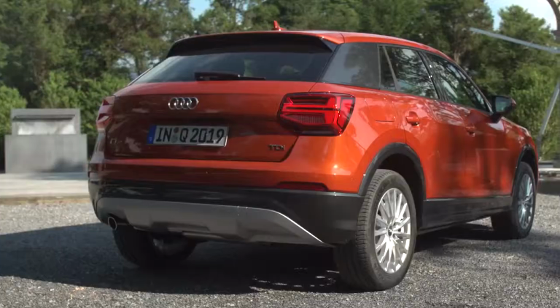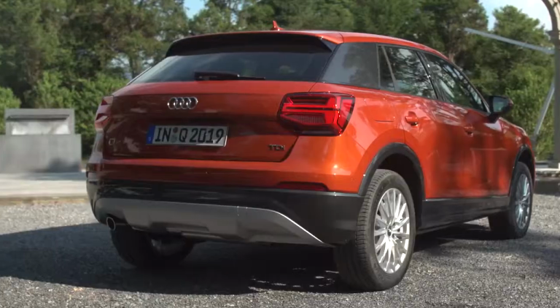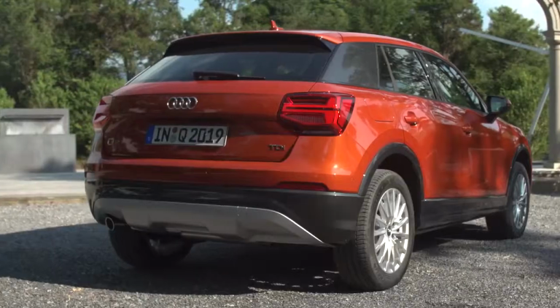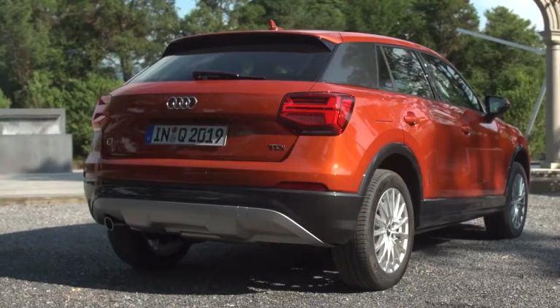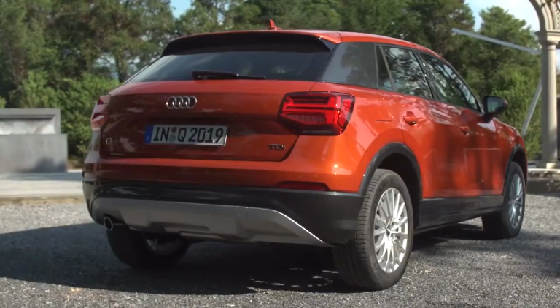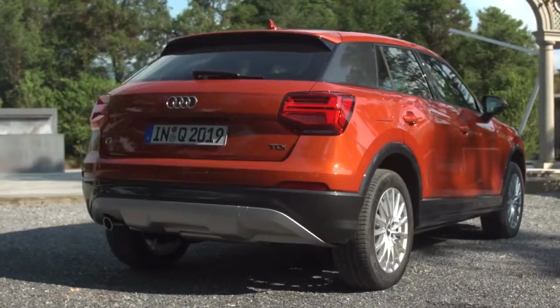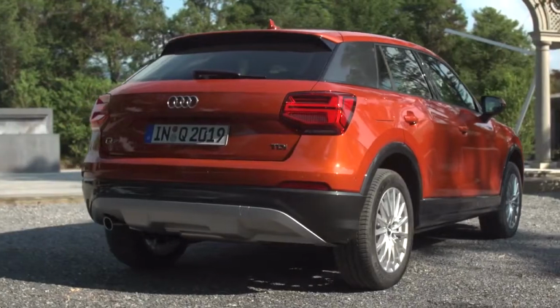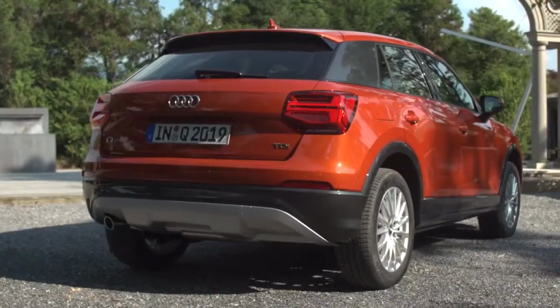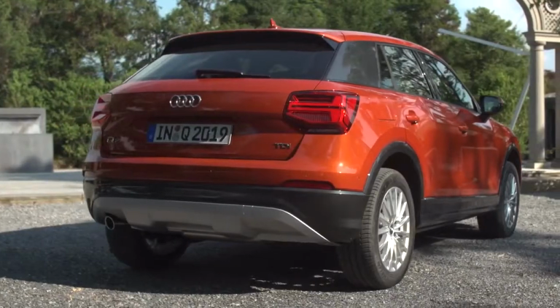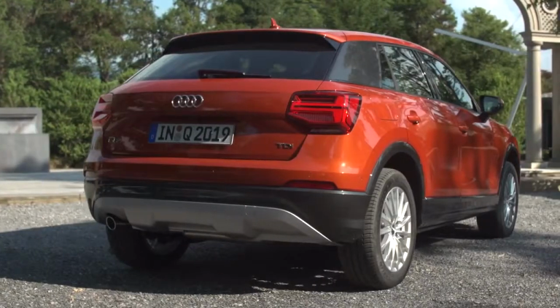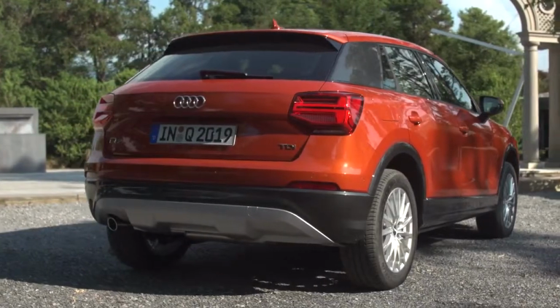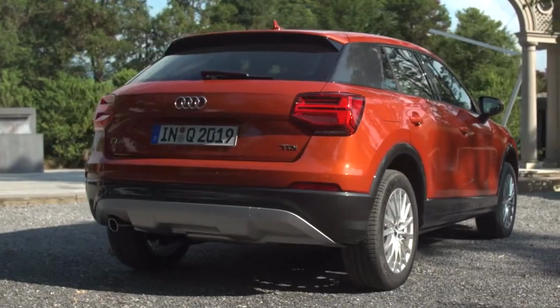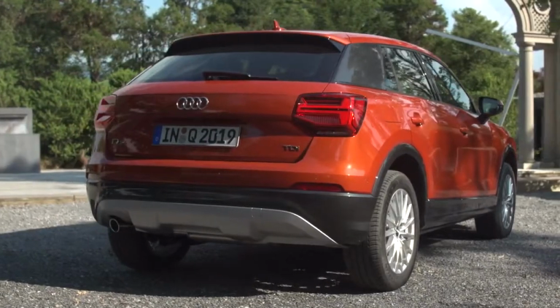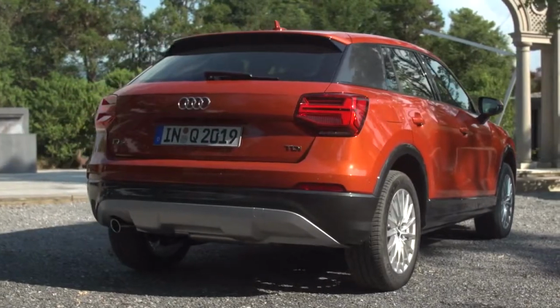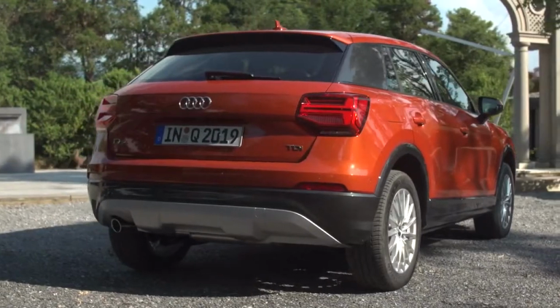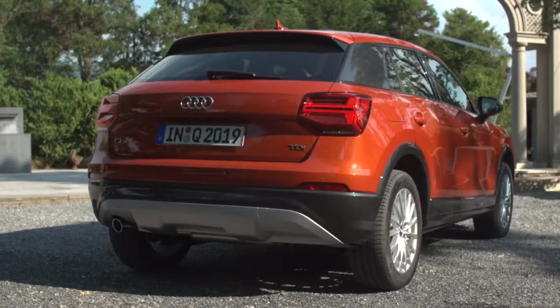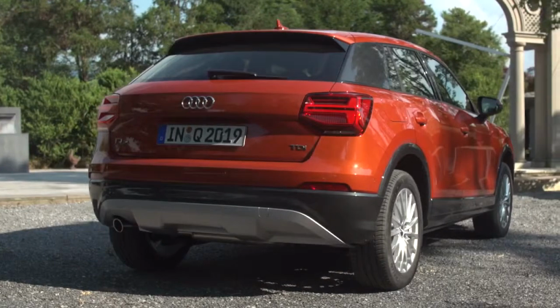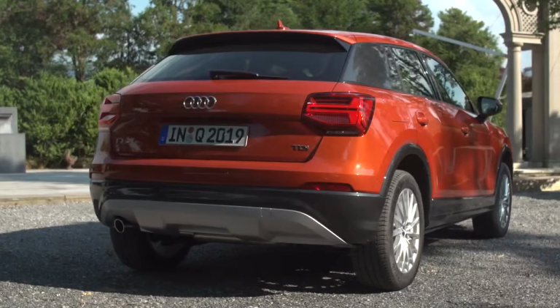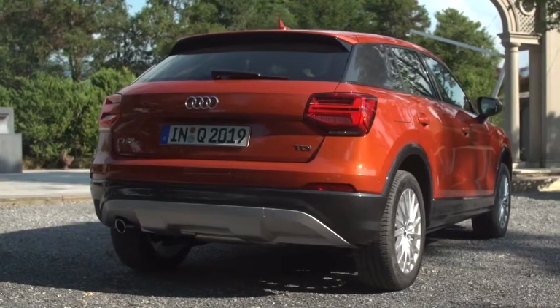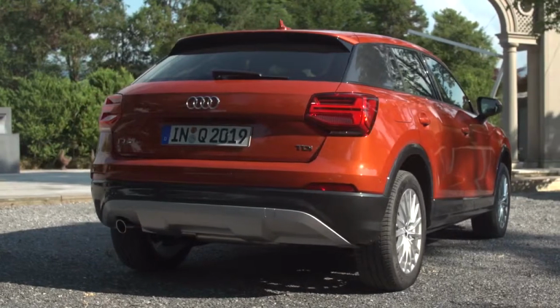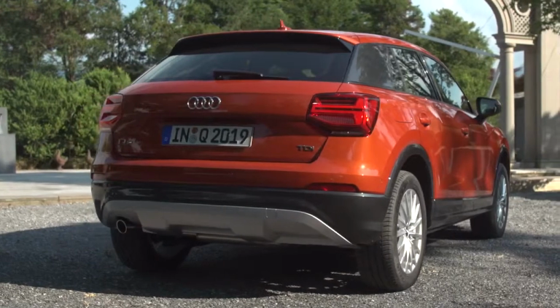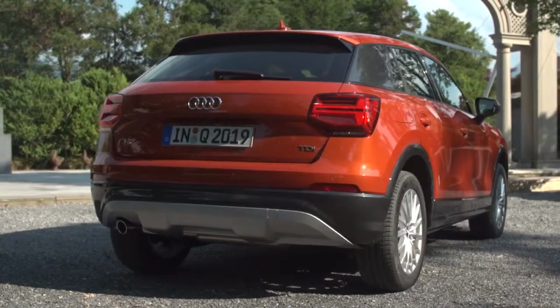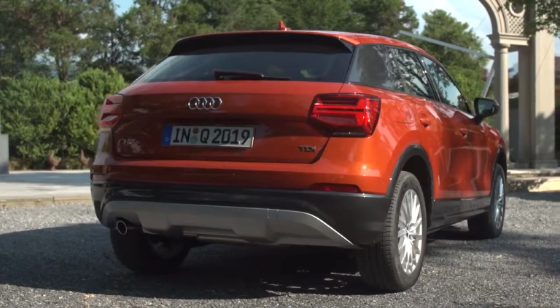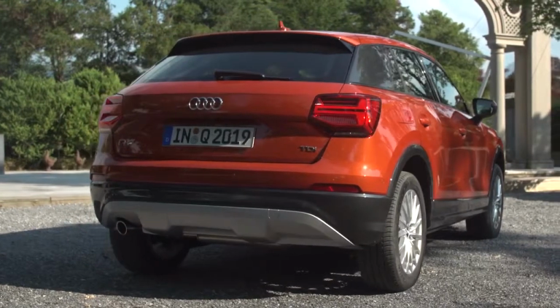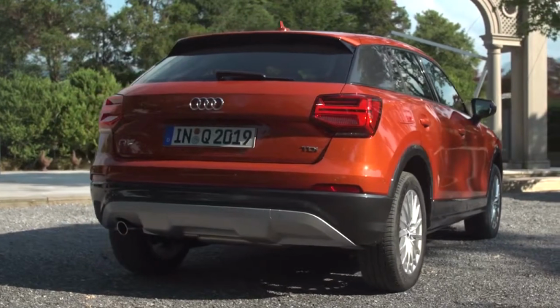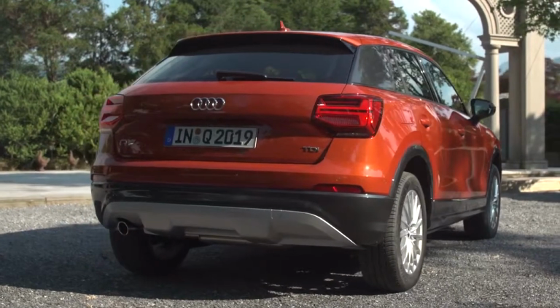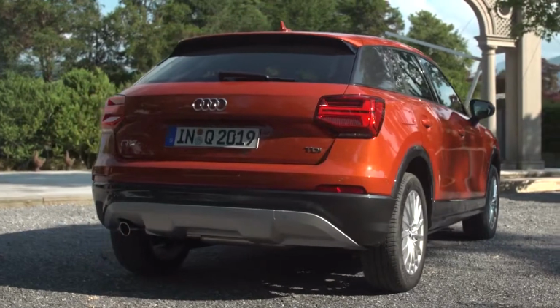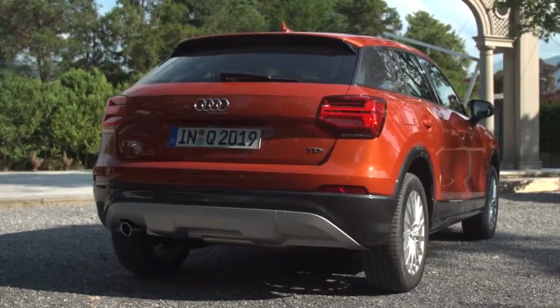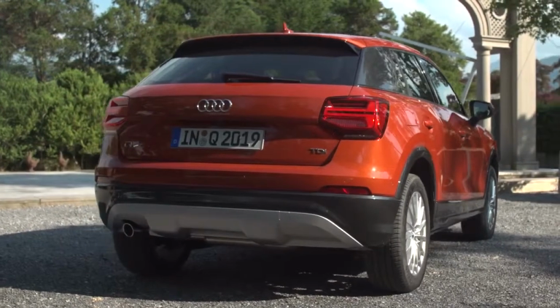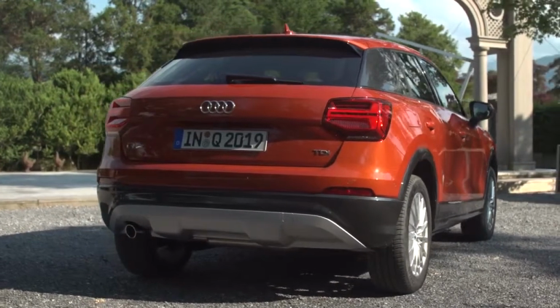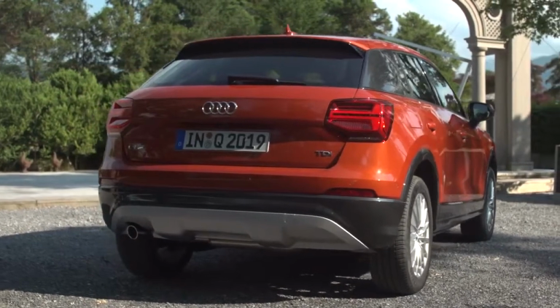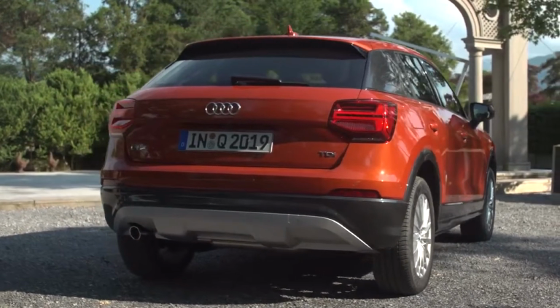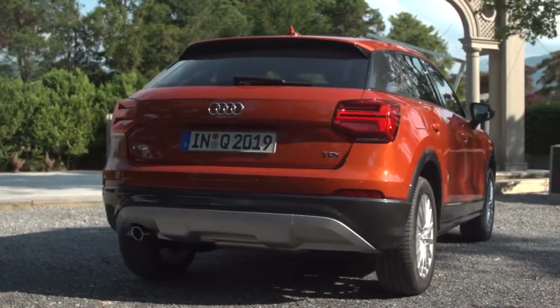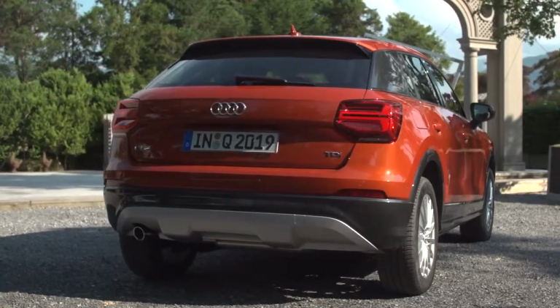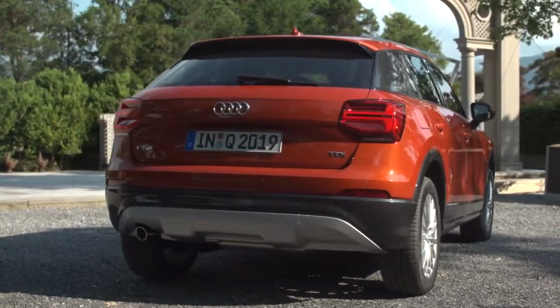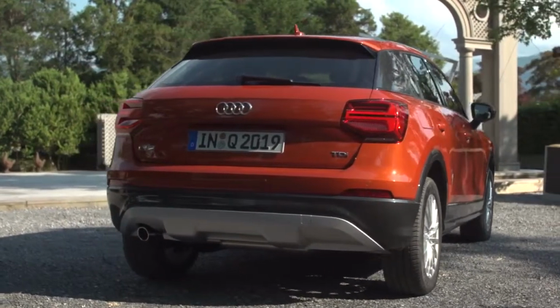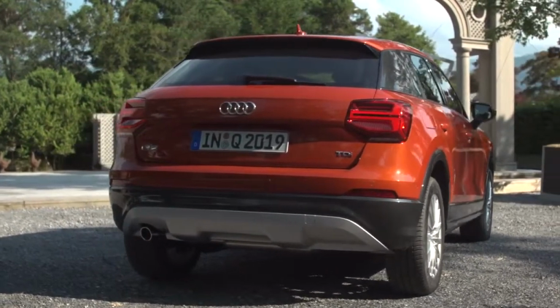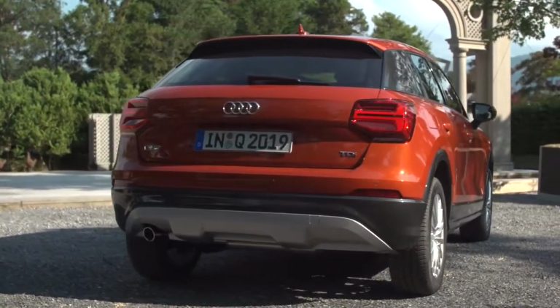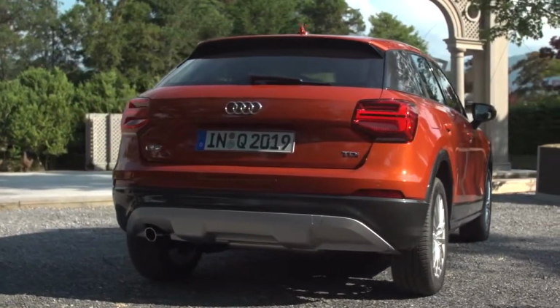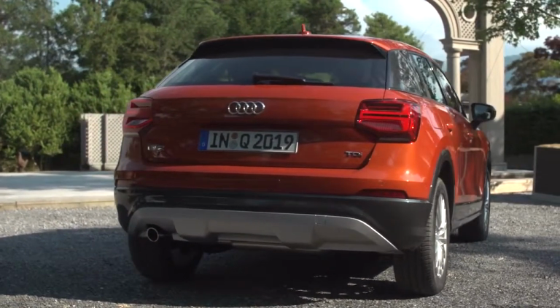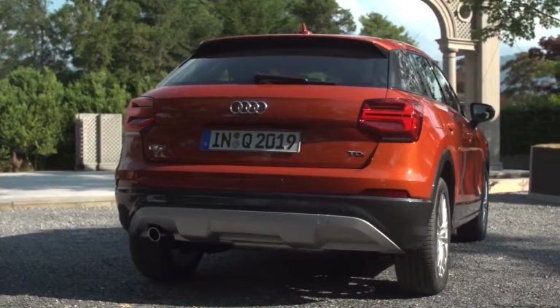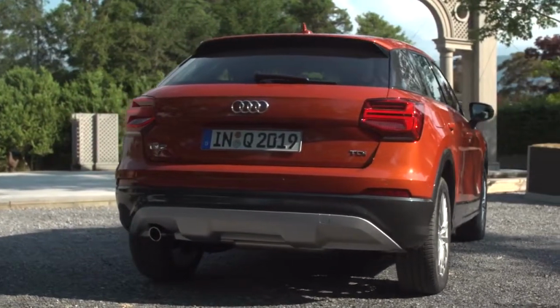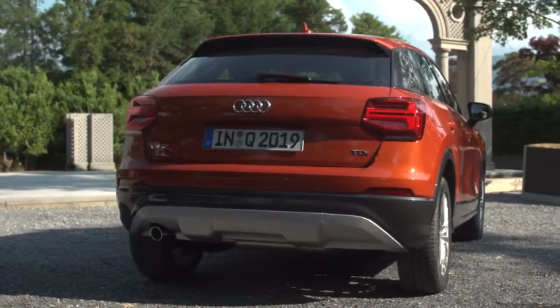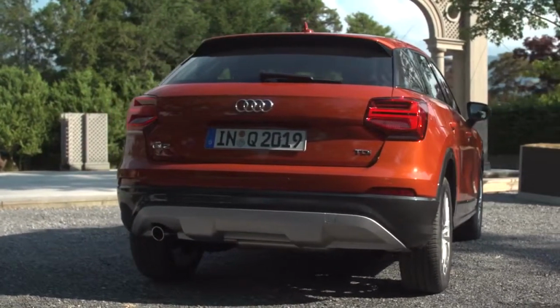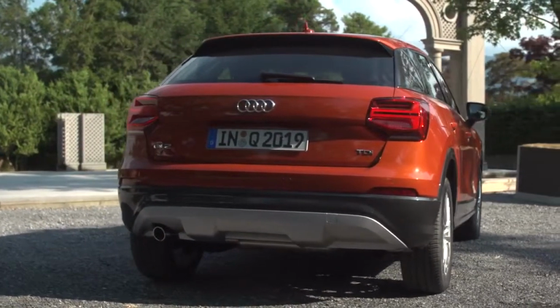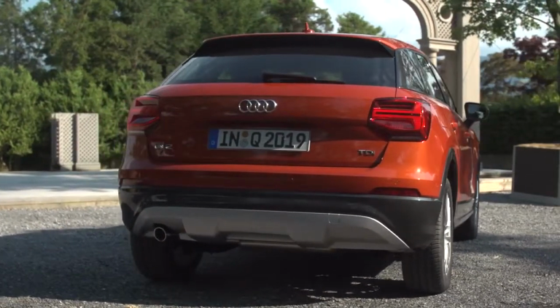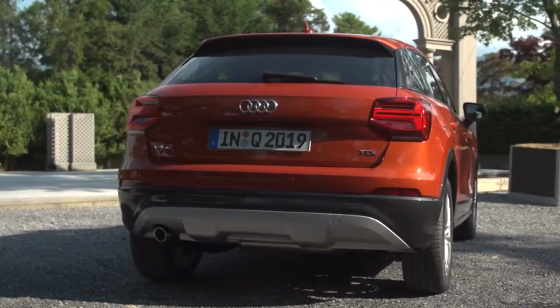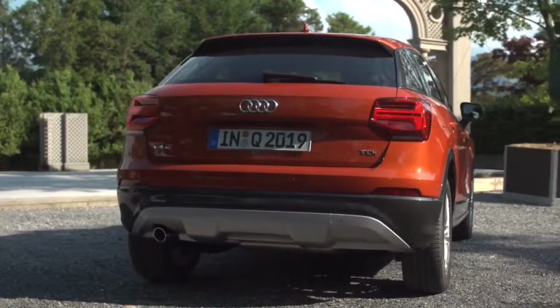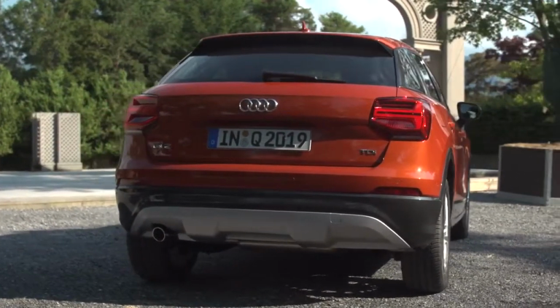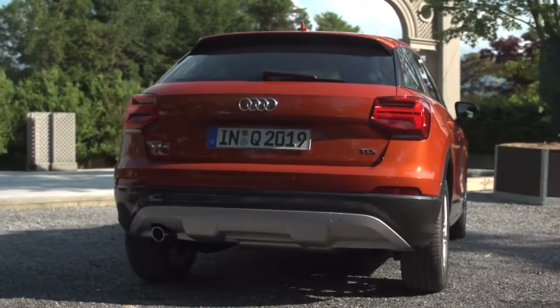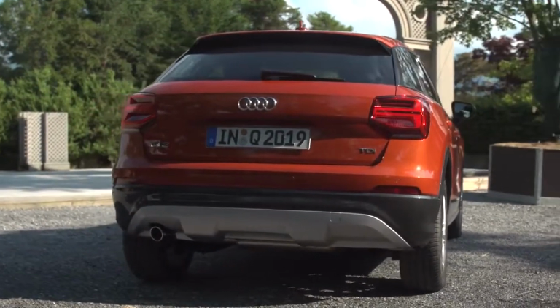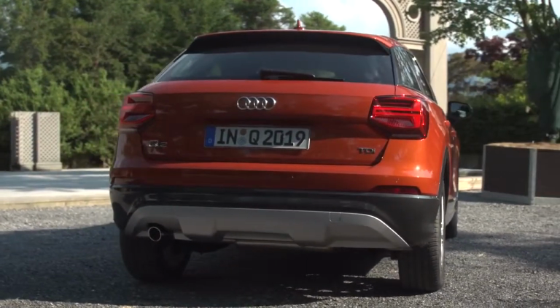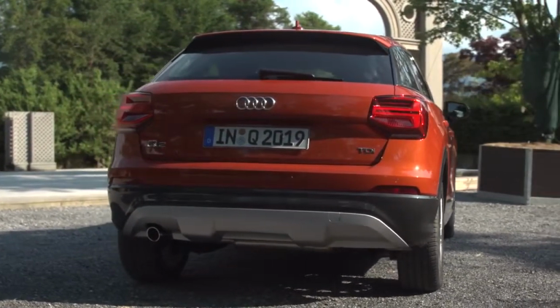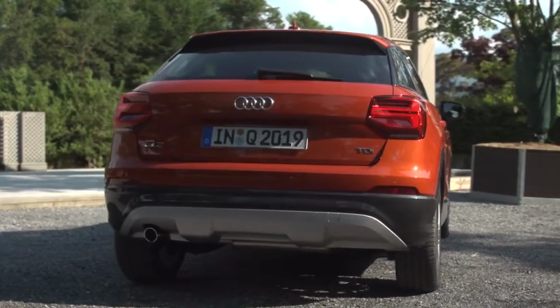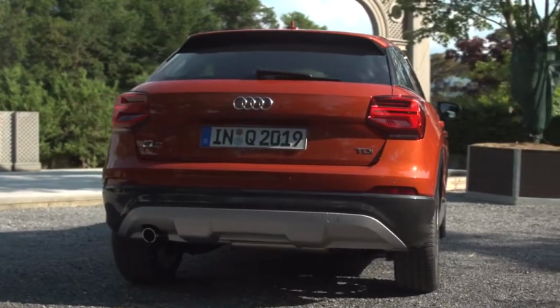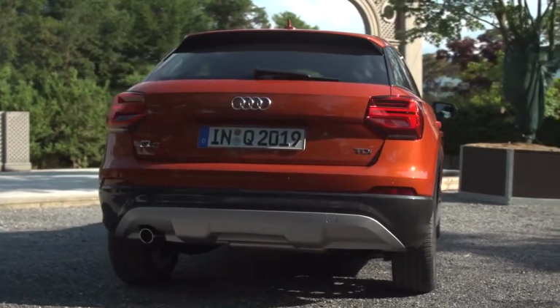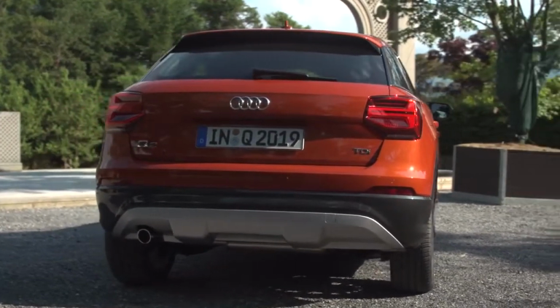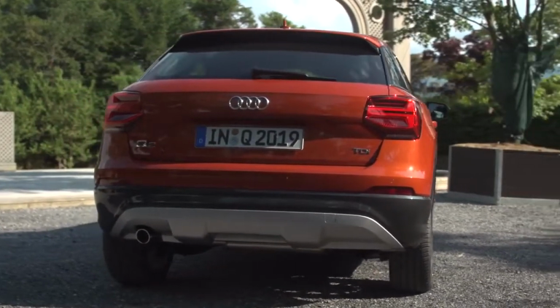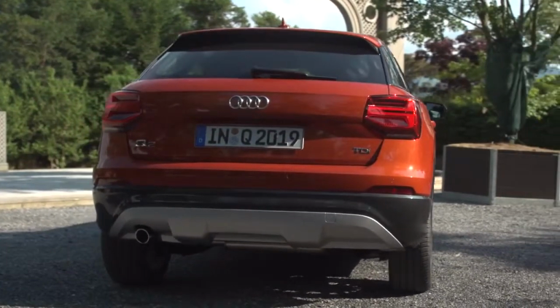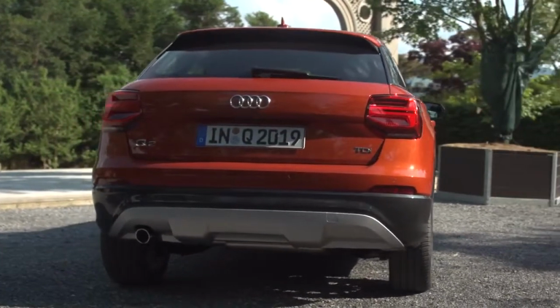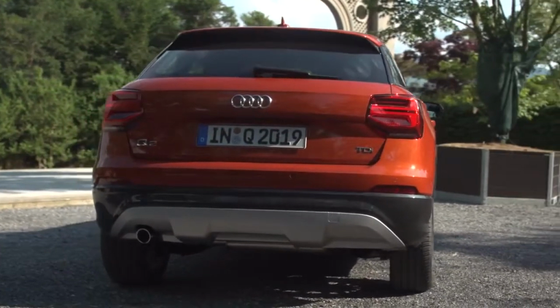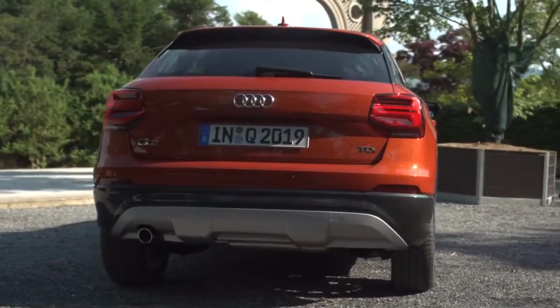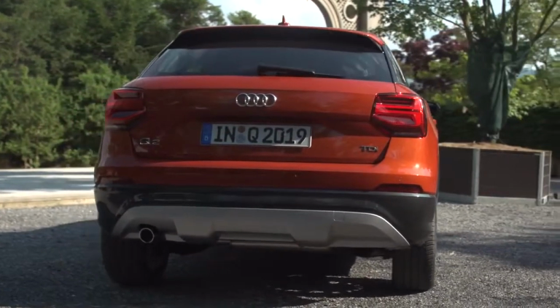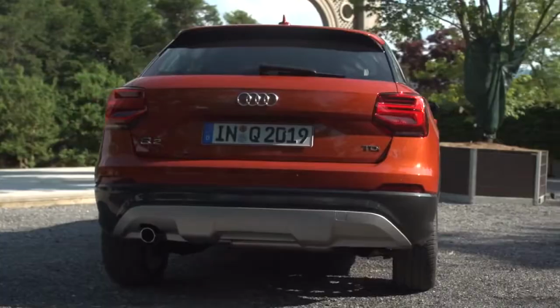All in all, the Q2 is quite an unusual looking thing. Some people will love it, others not so much.